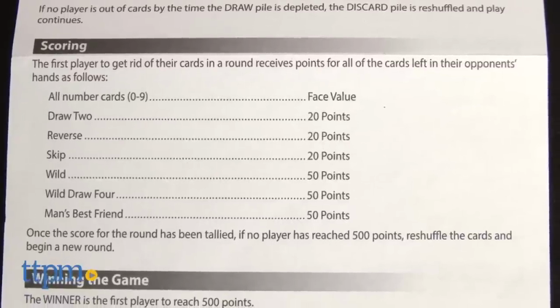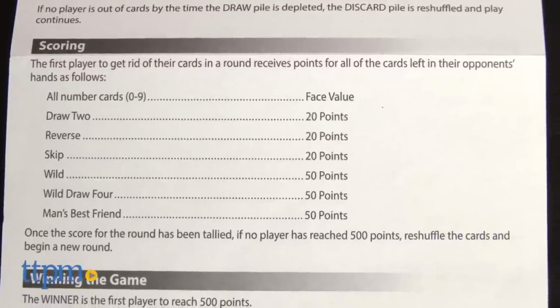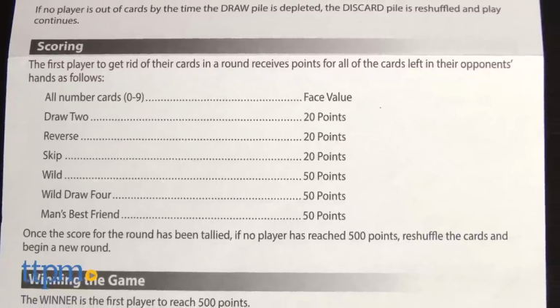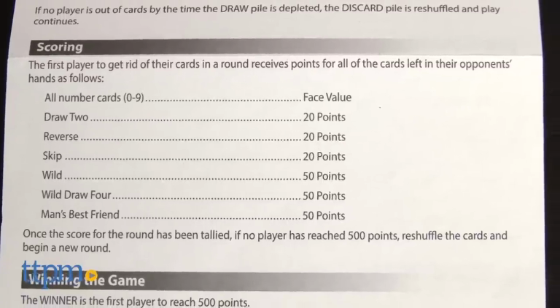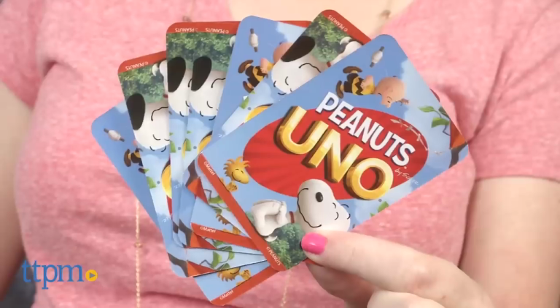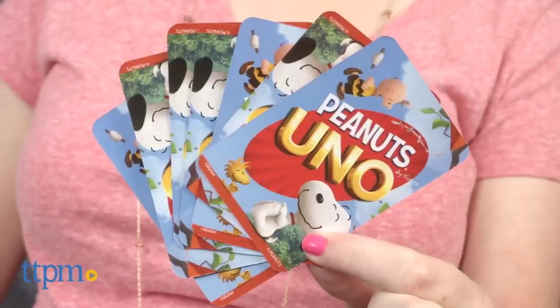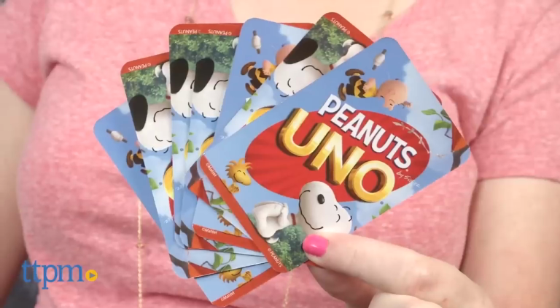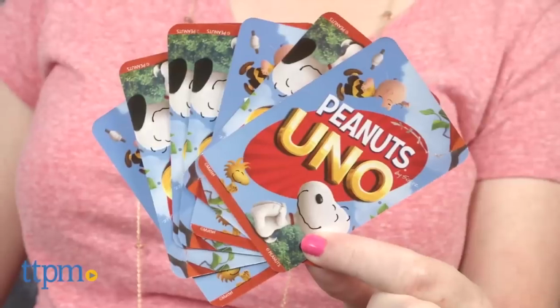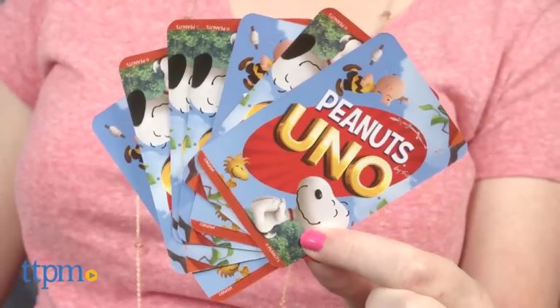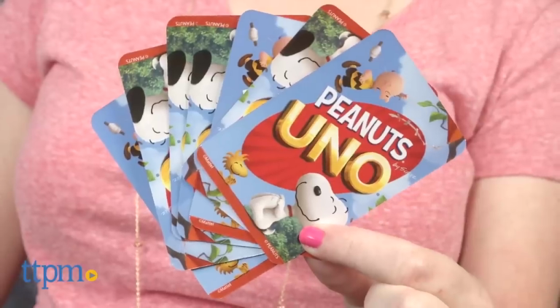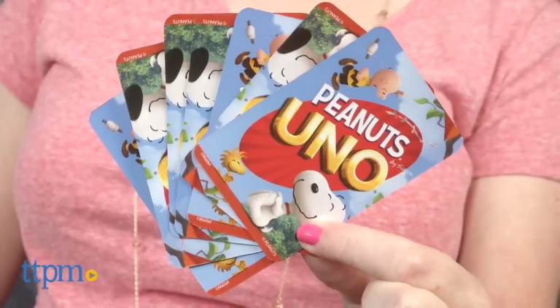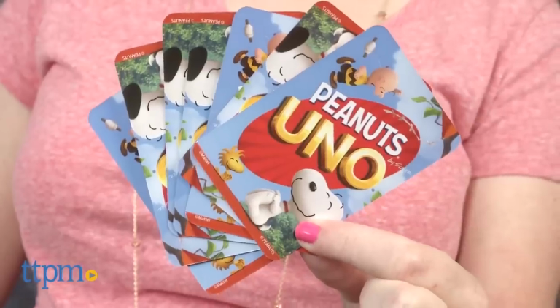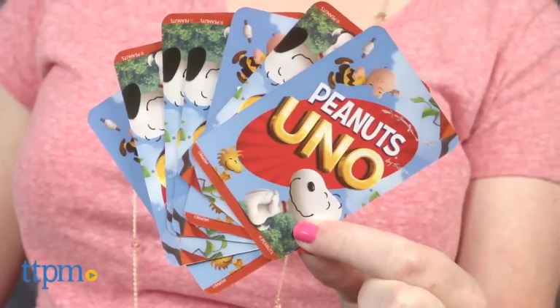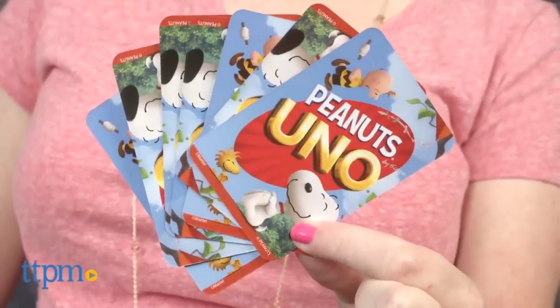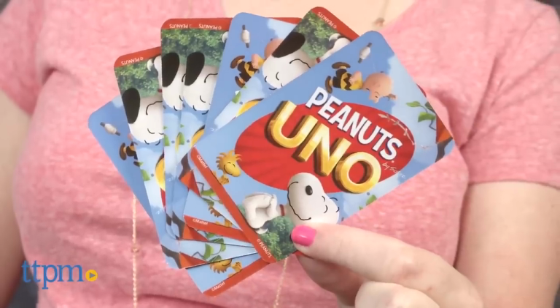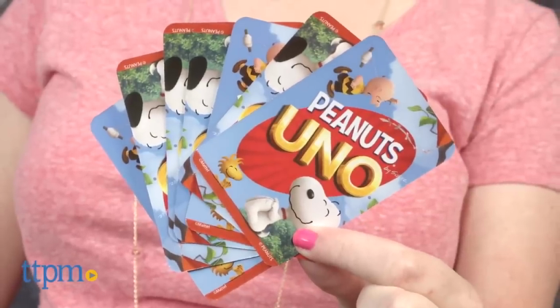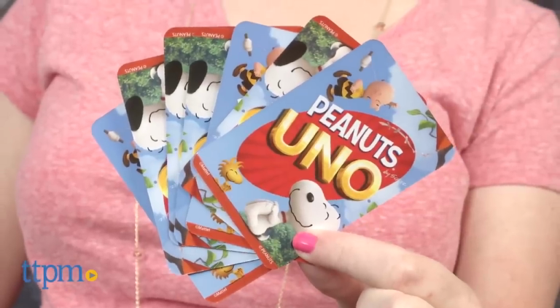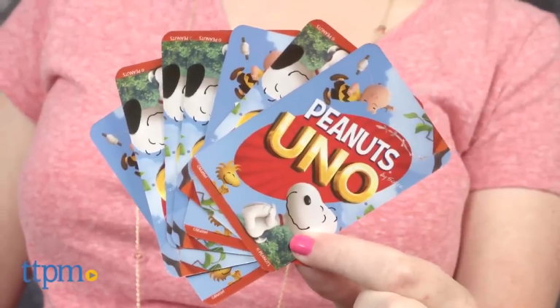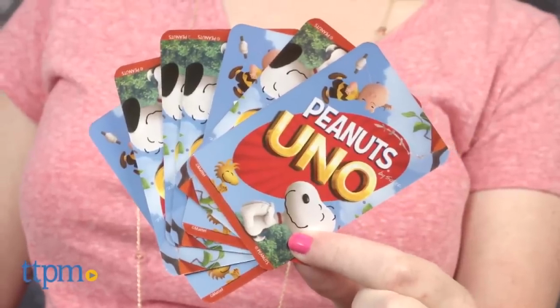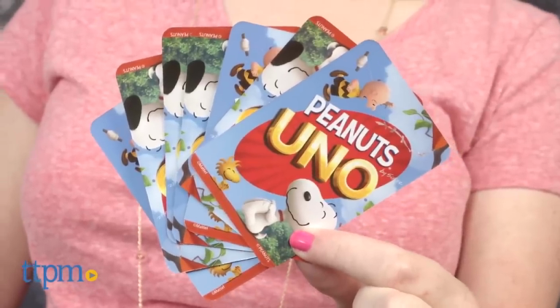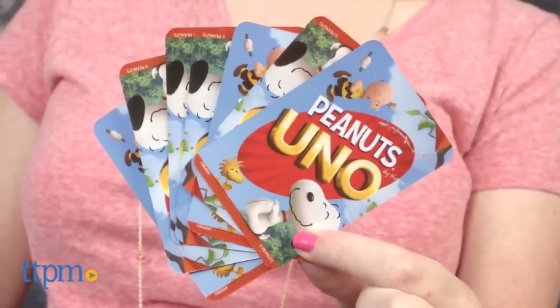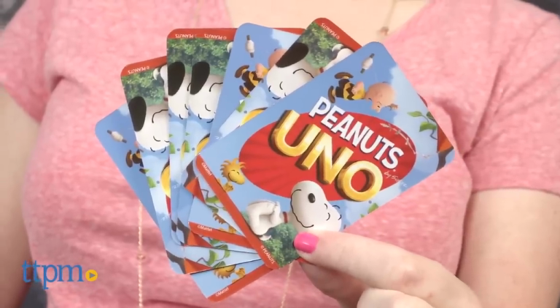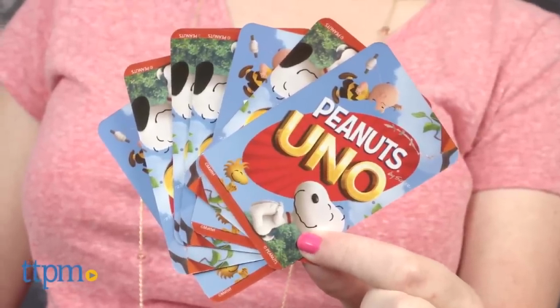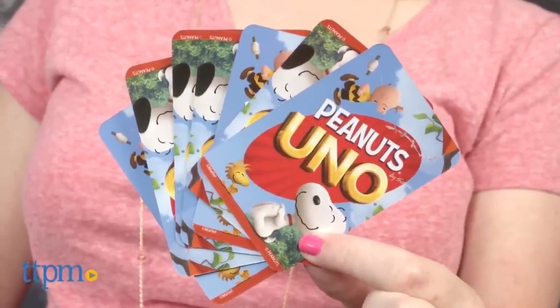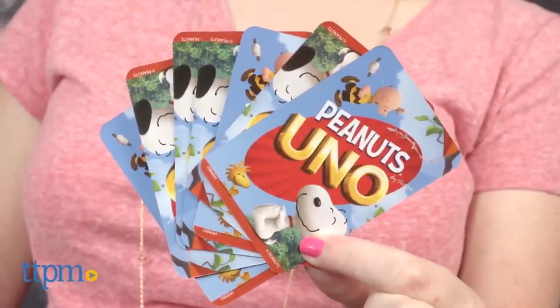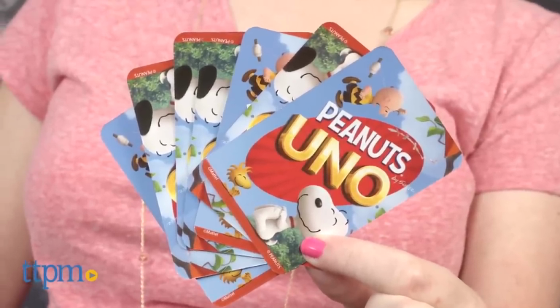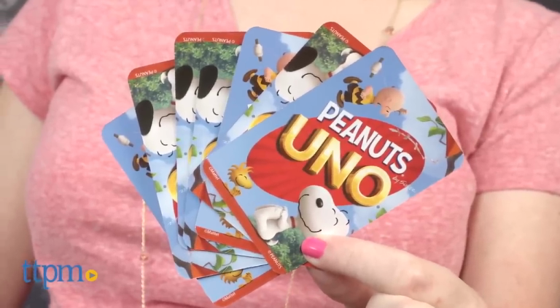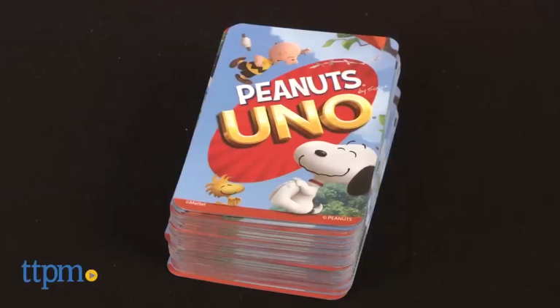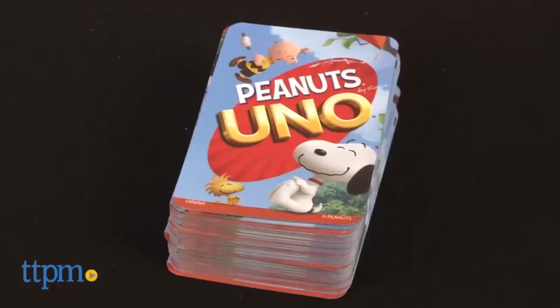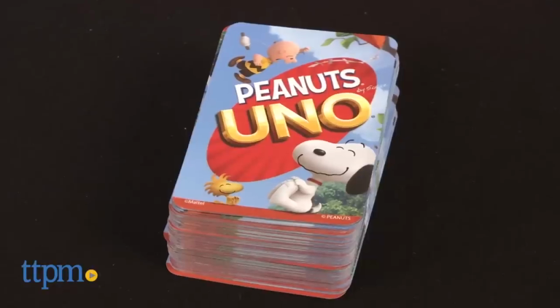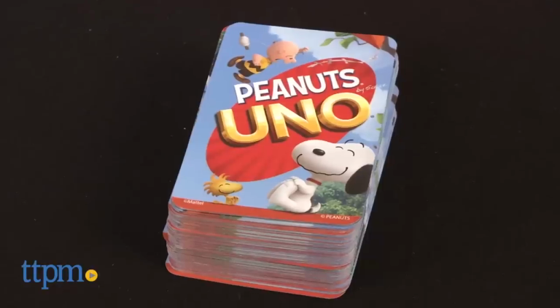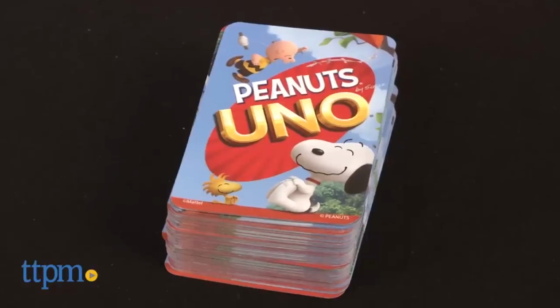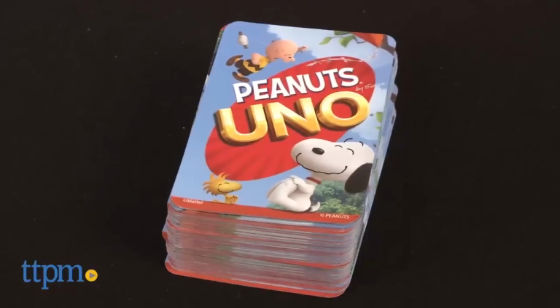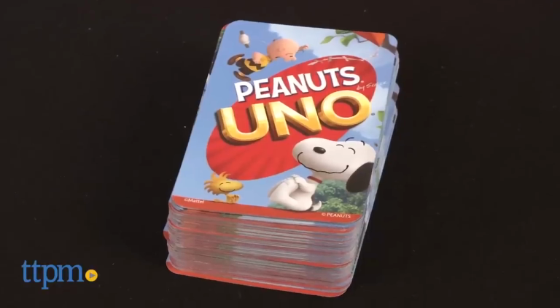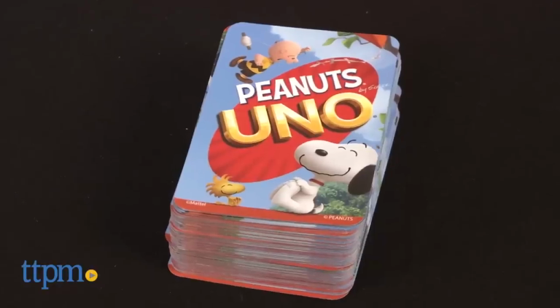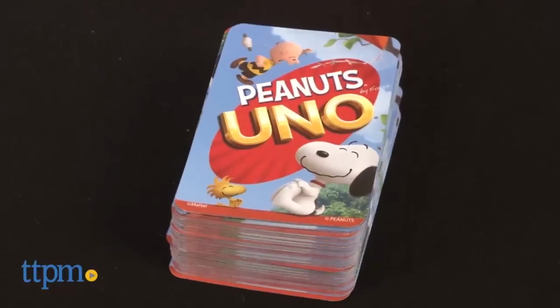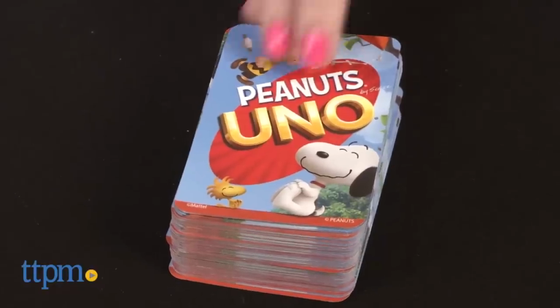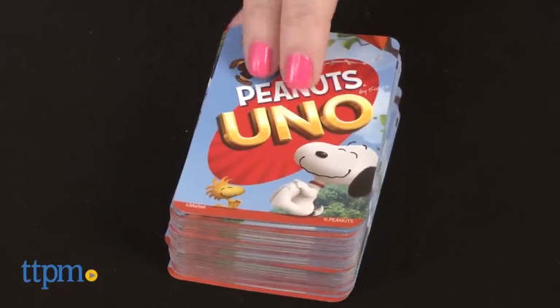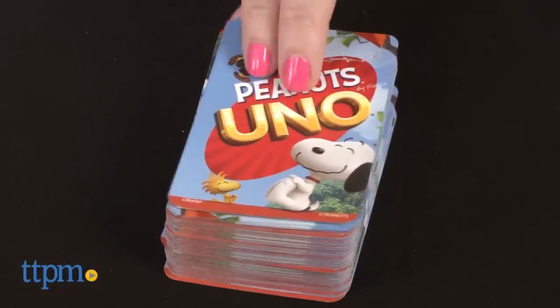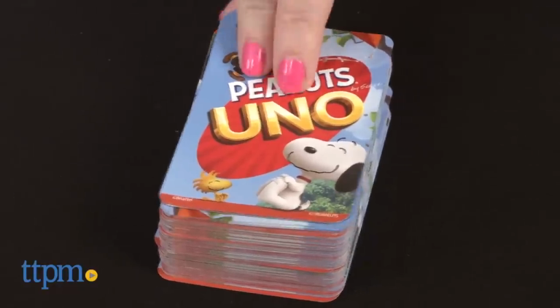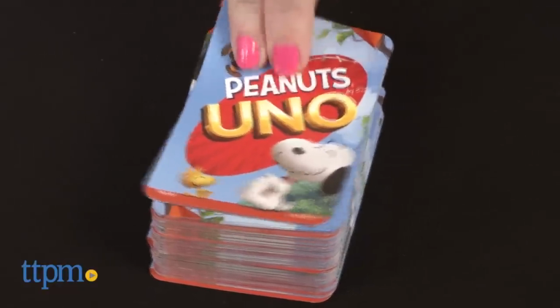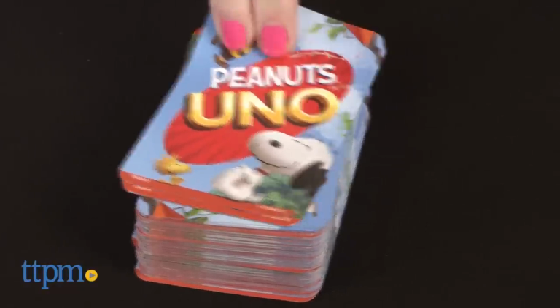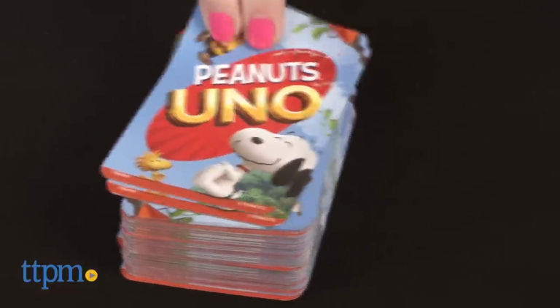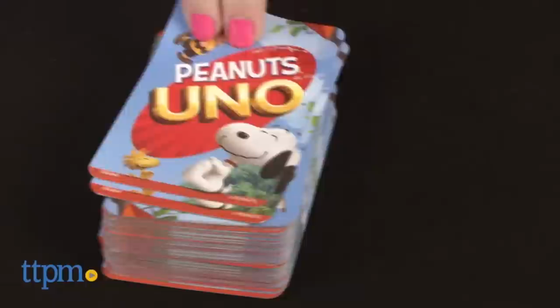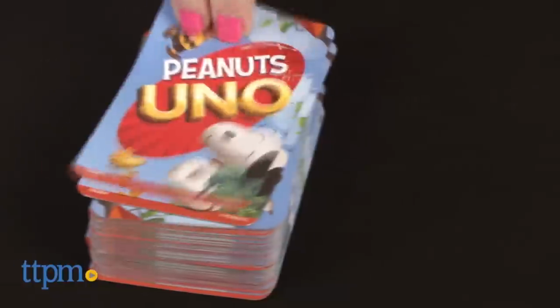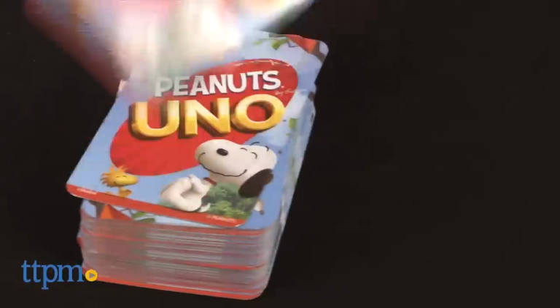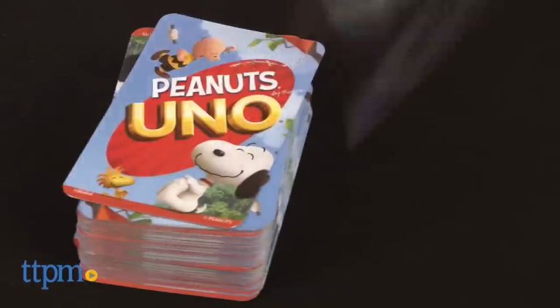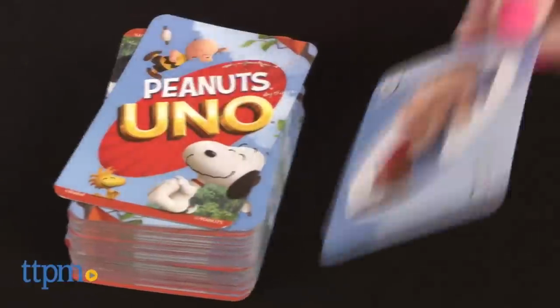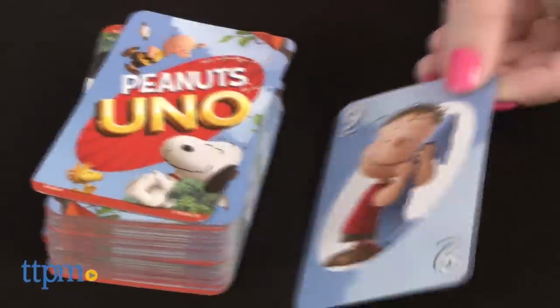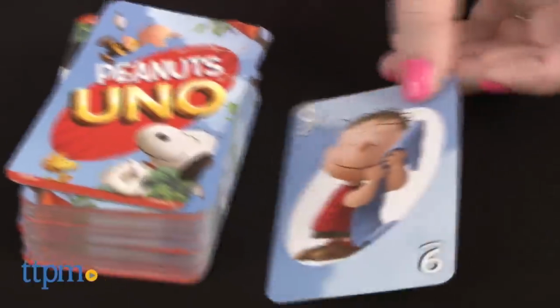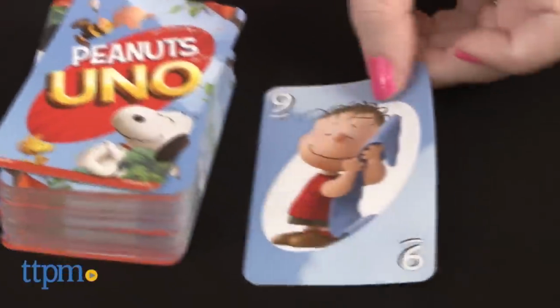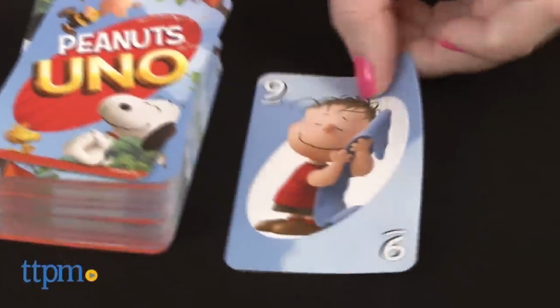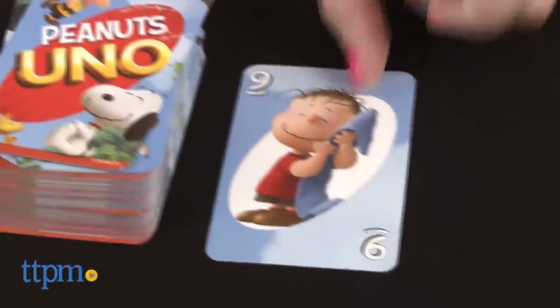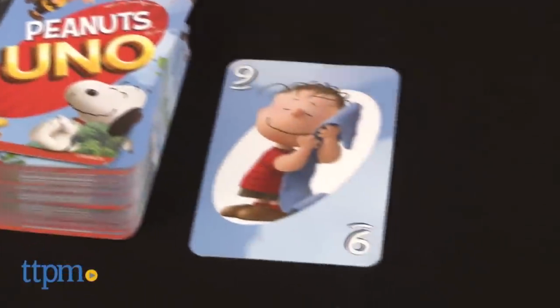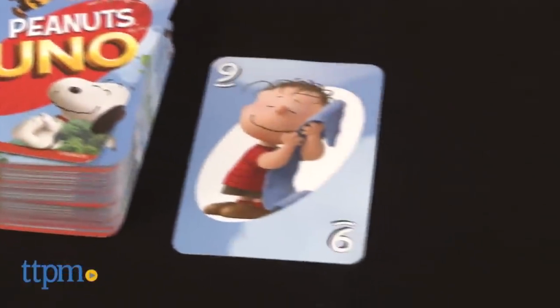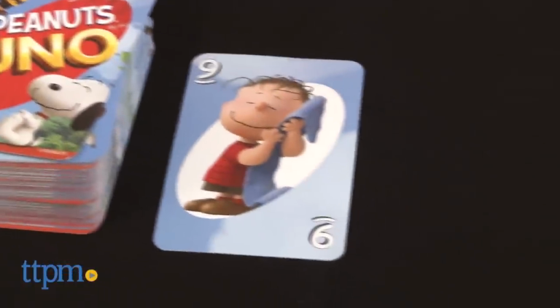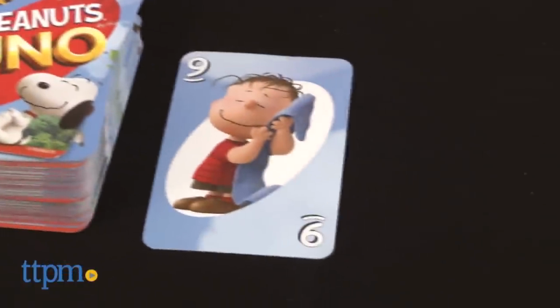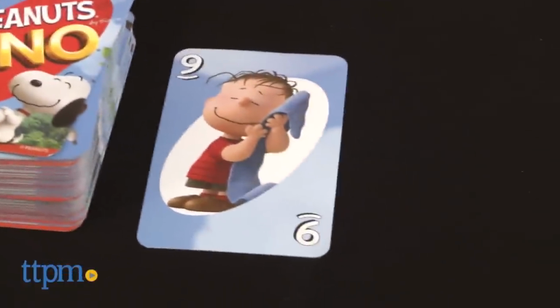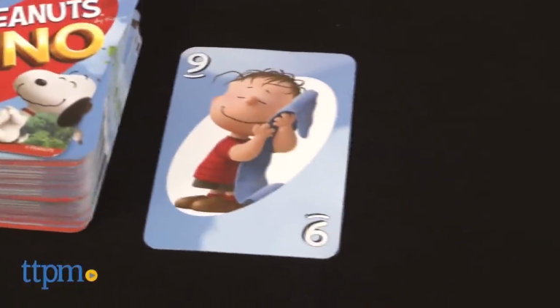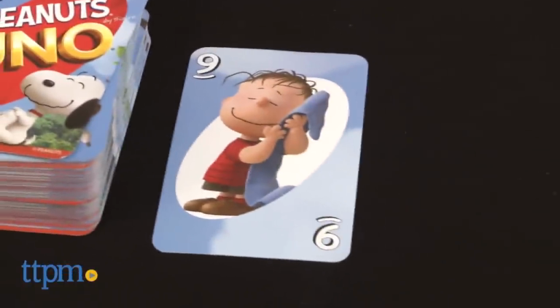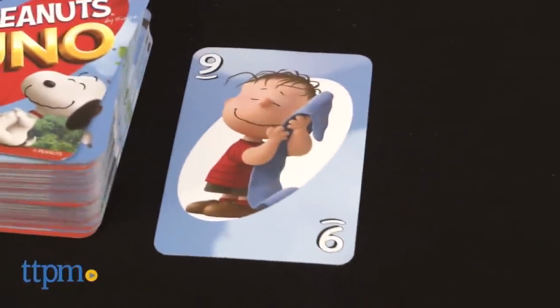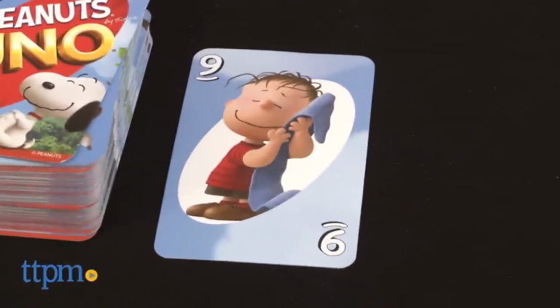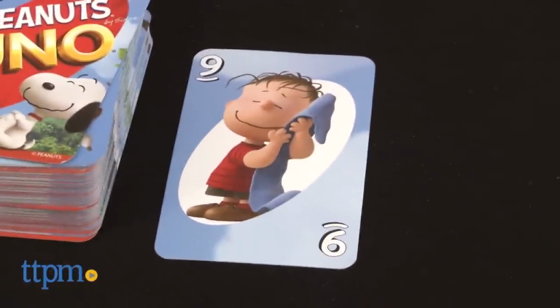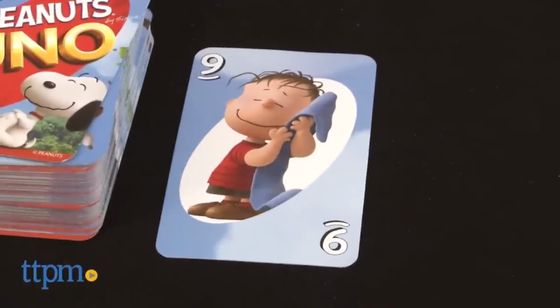Each player gets seven cards, and the remaining cards are placed face down in the draw pile. Turn over the top card of the pile to start the discard pile.